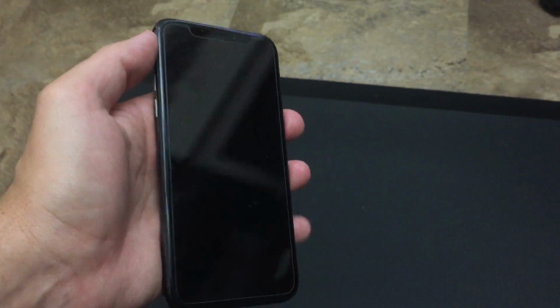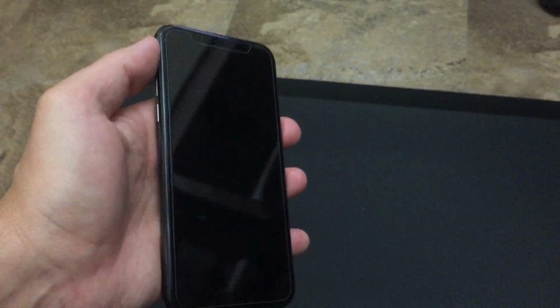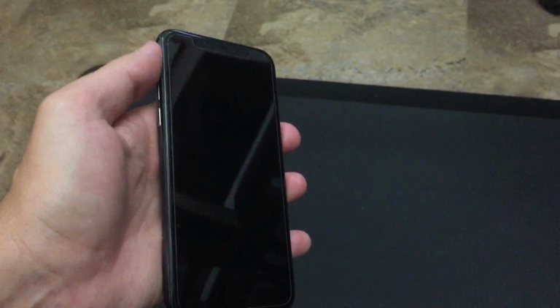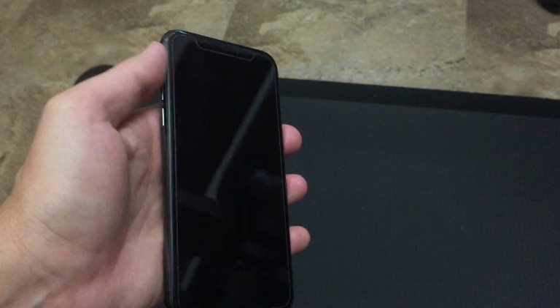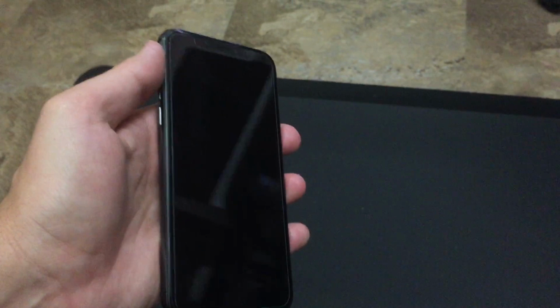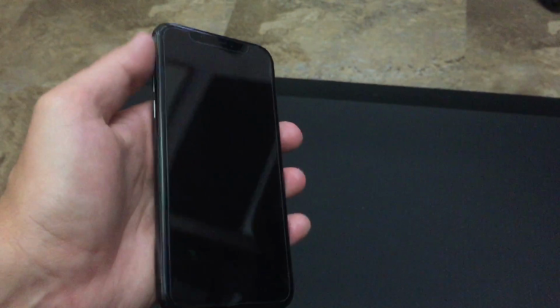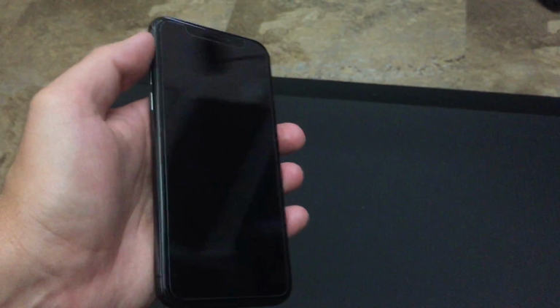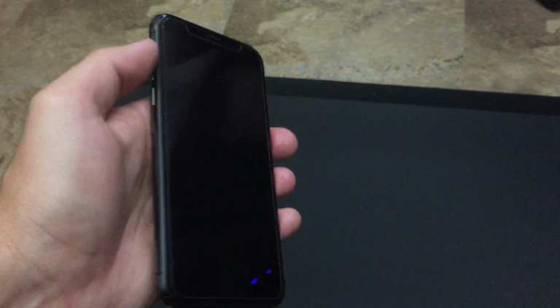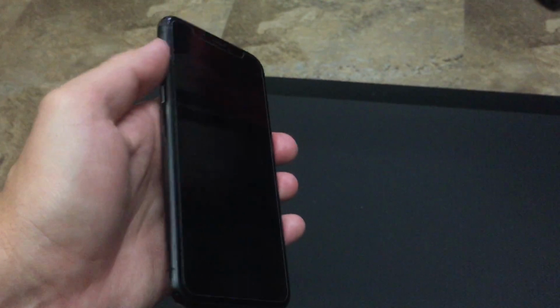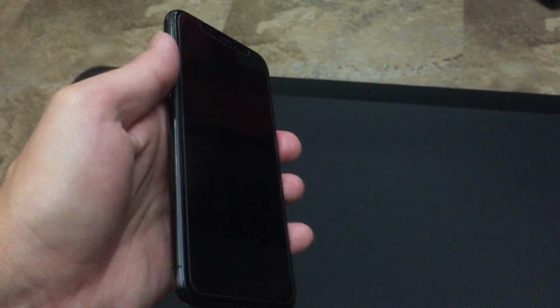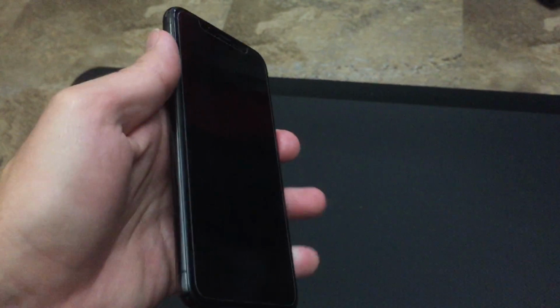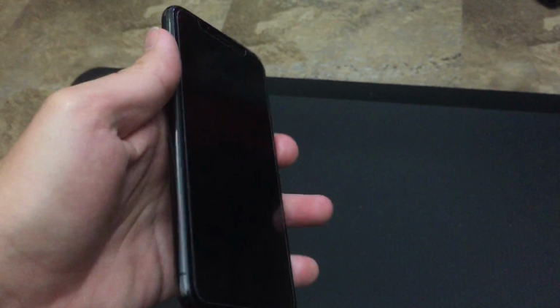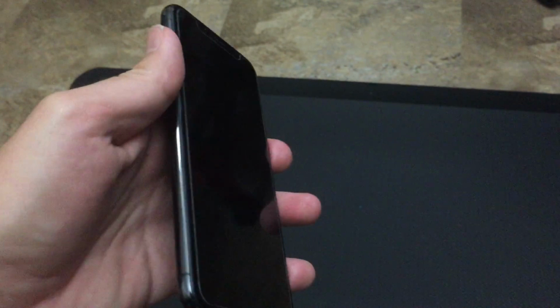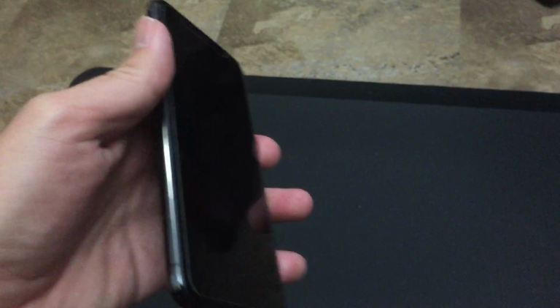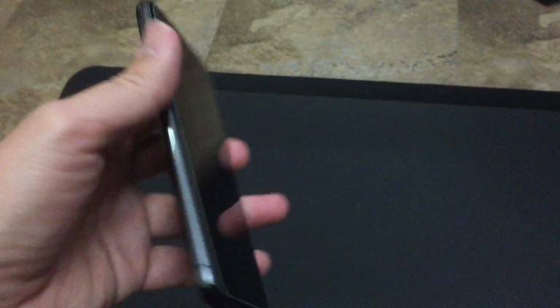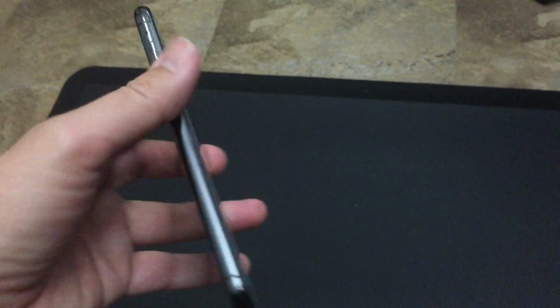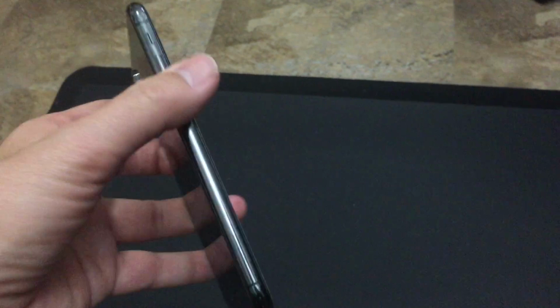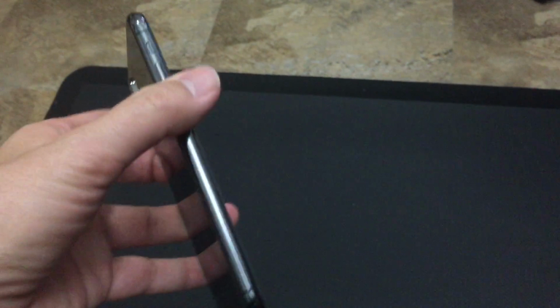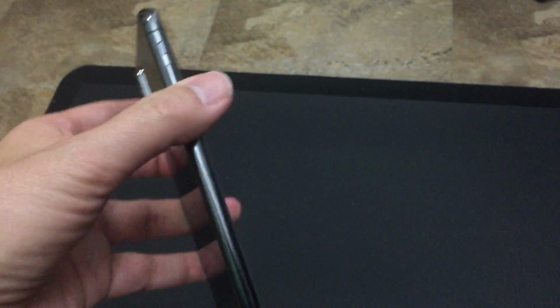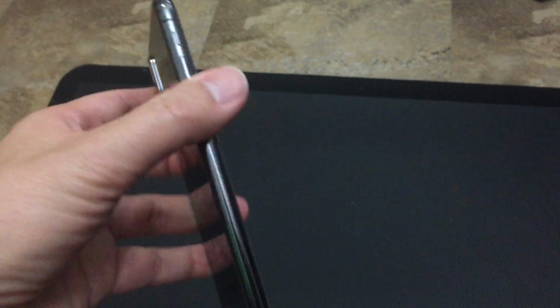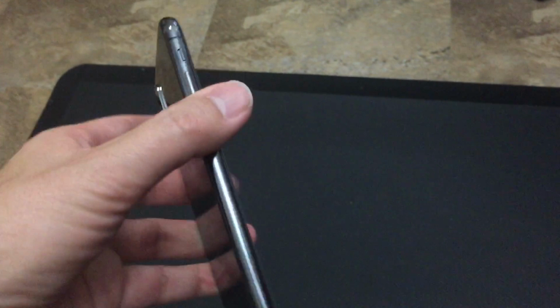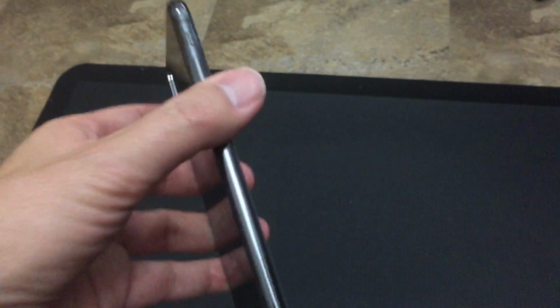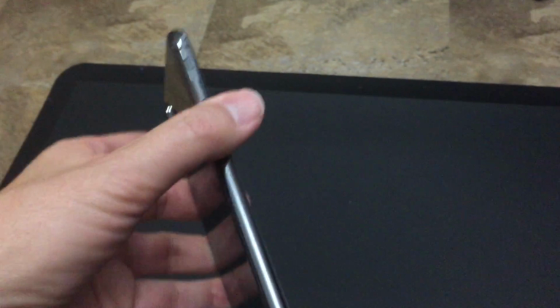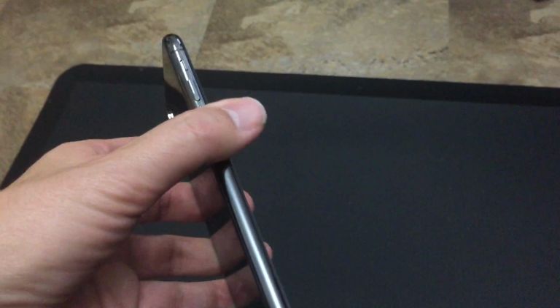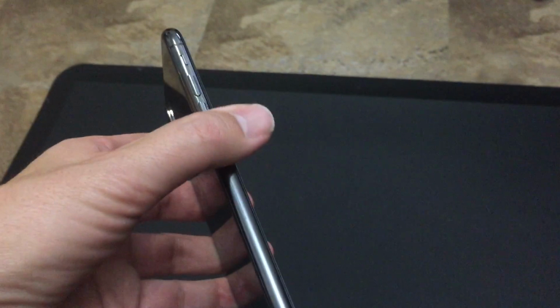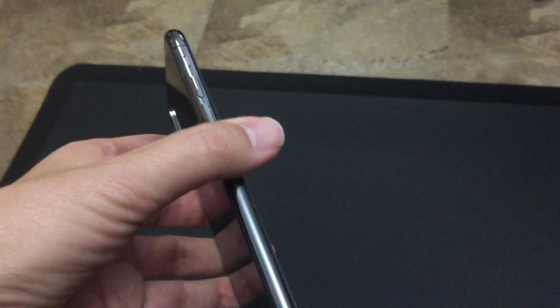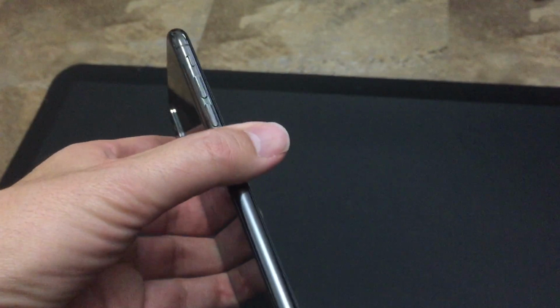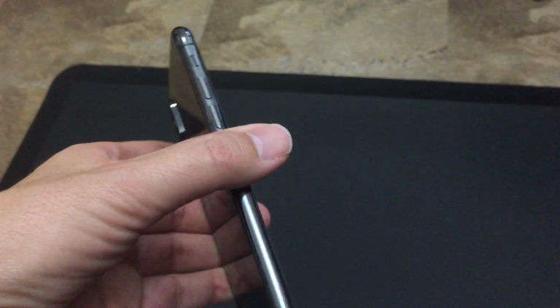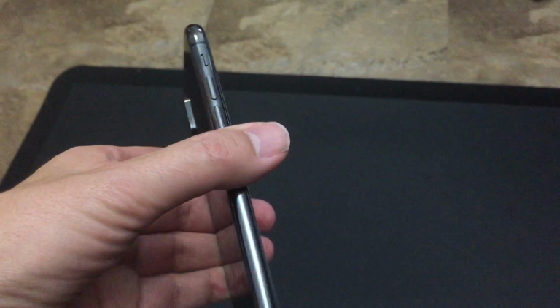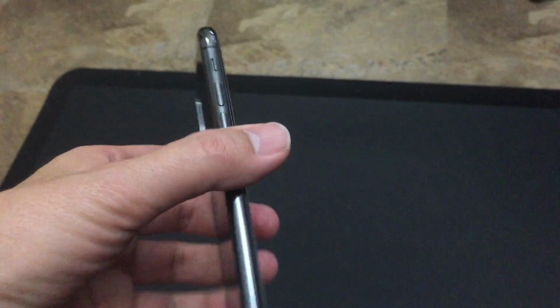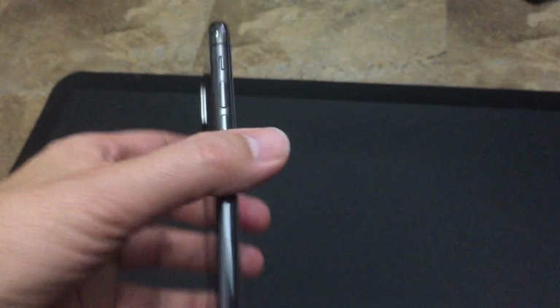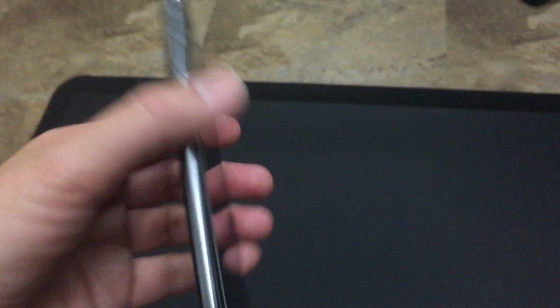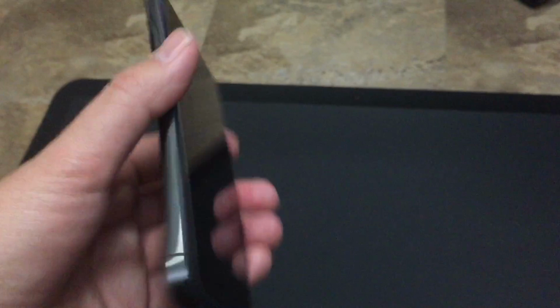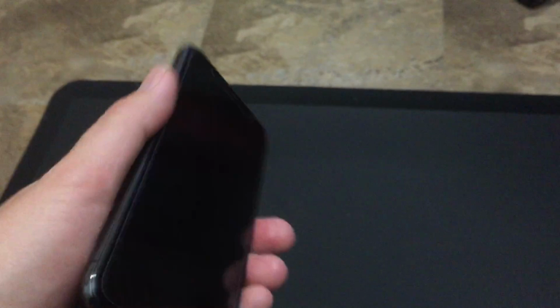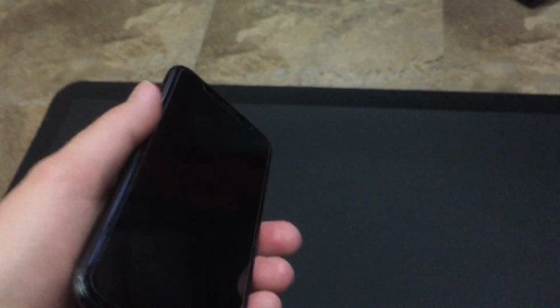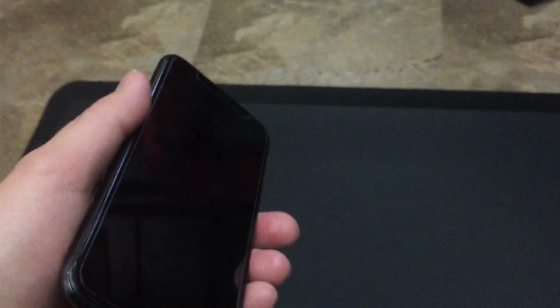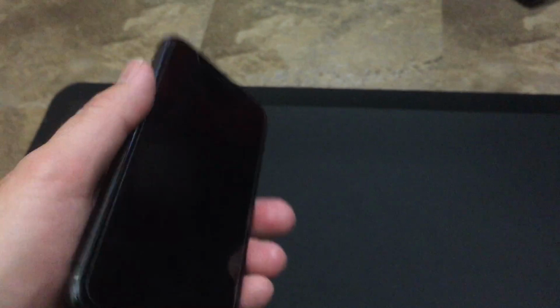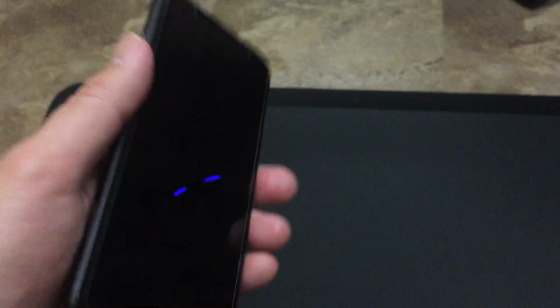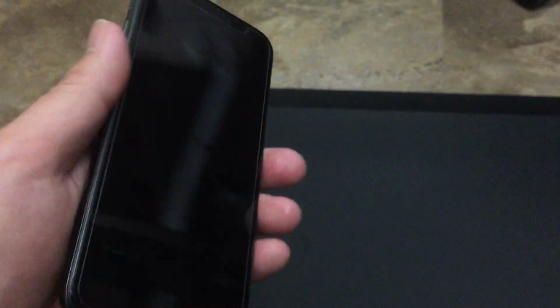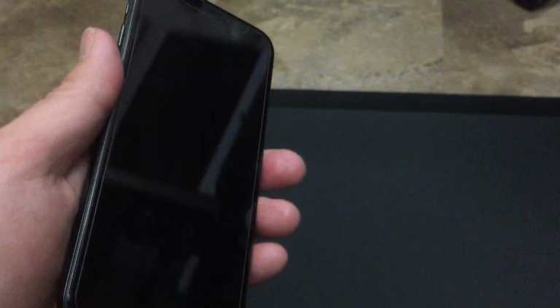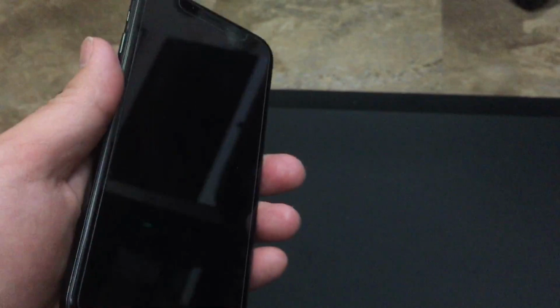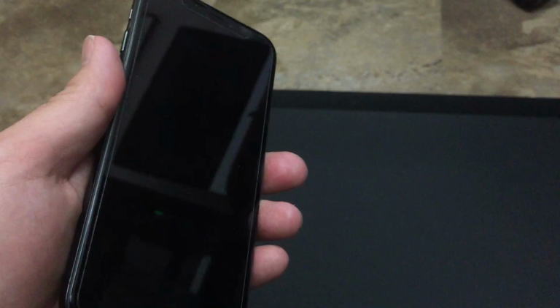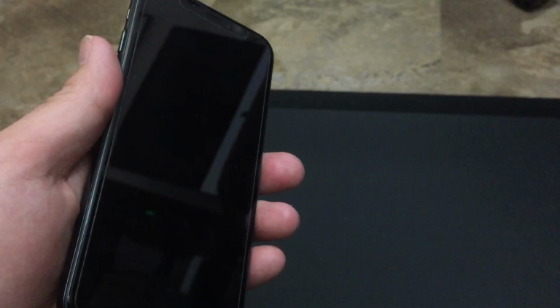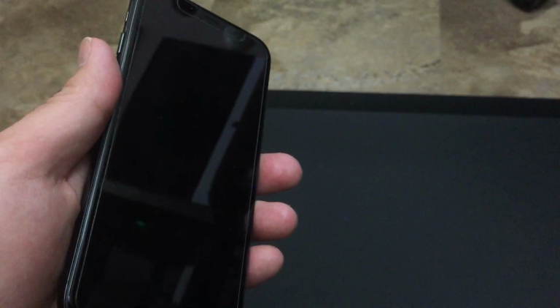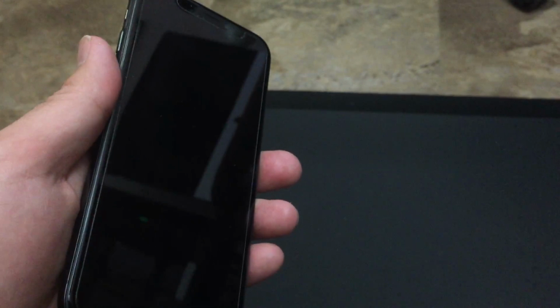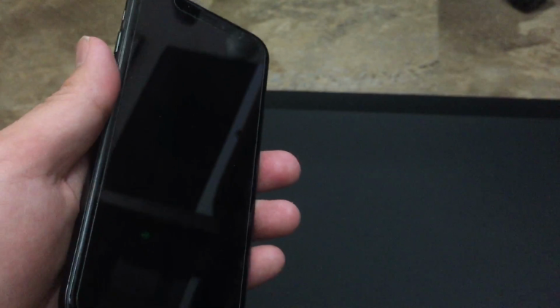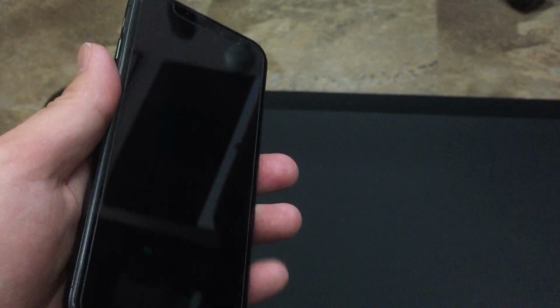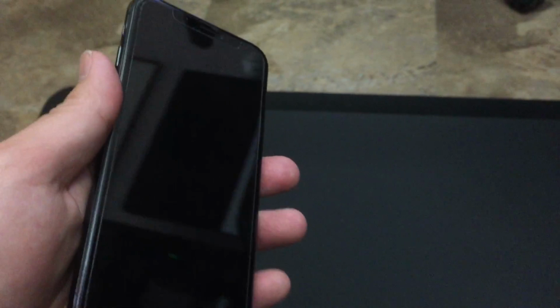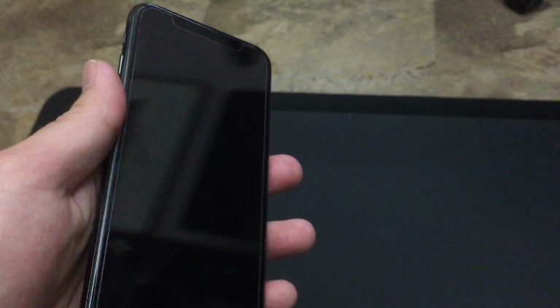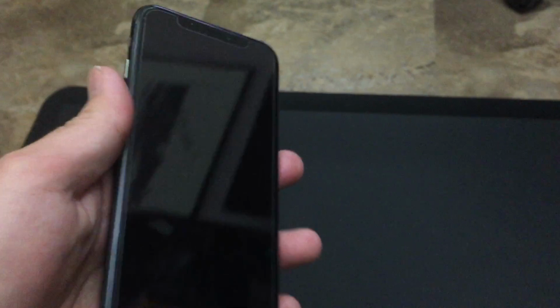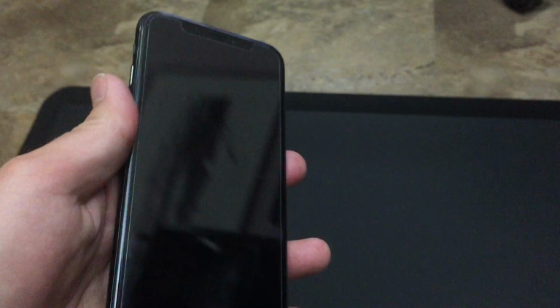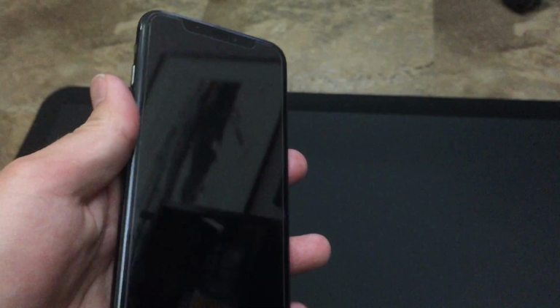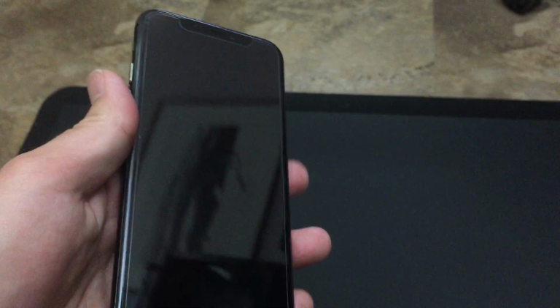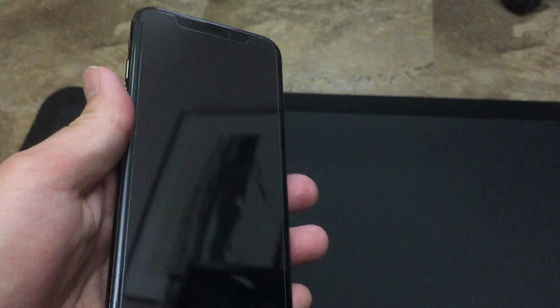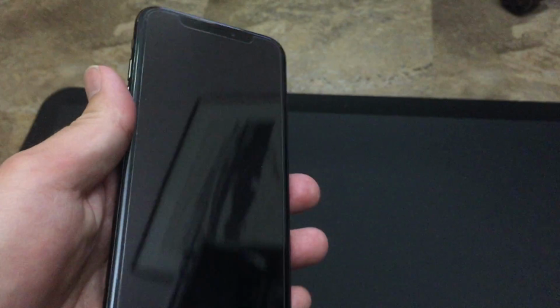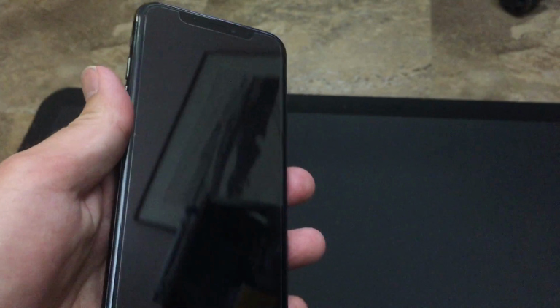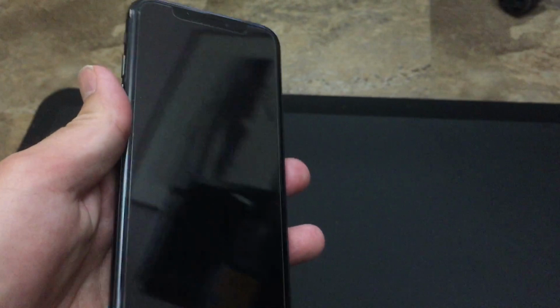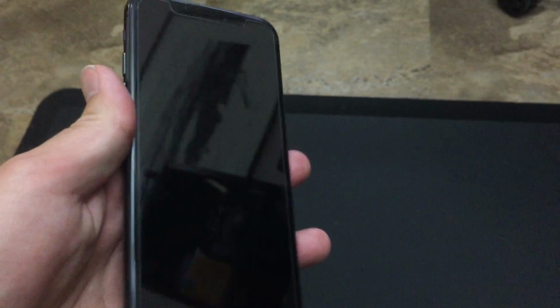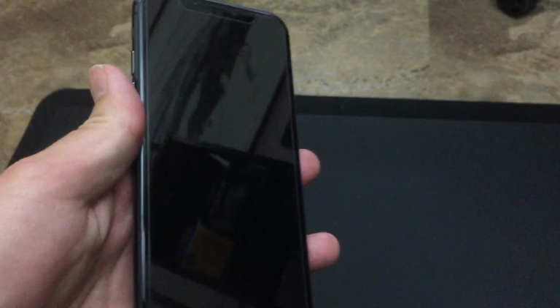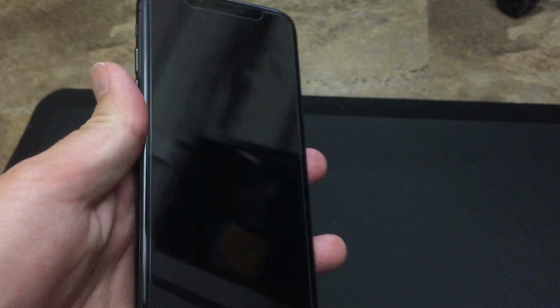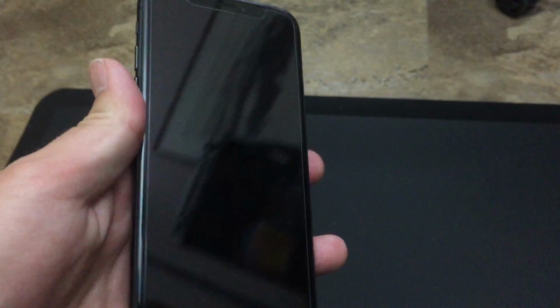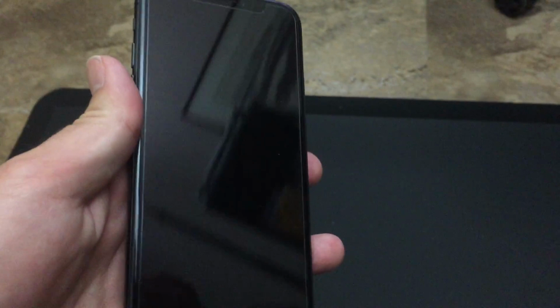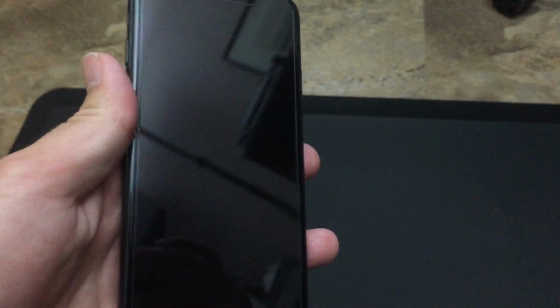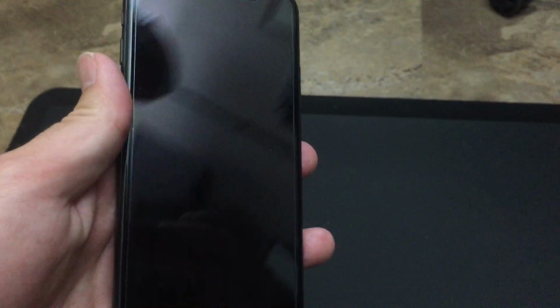I showed you the Siri method just in case you forget about this video. You can always just ask Siri how to power off the phone.